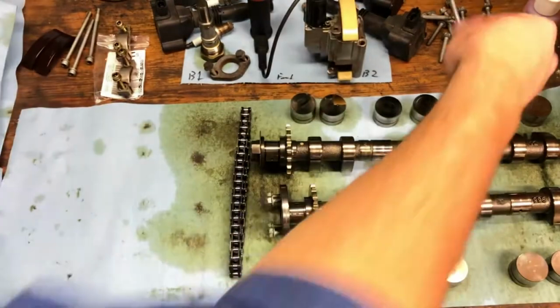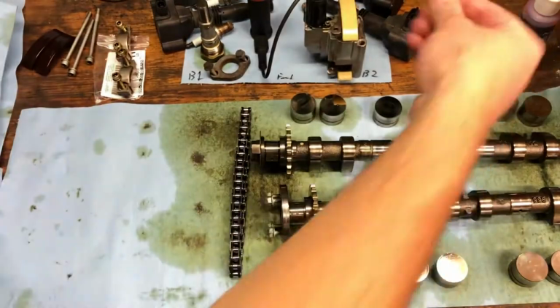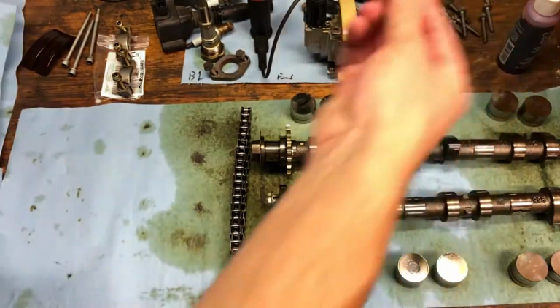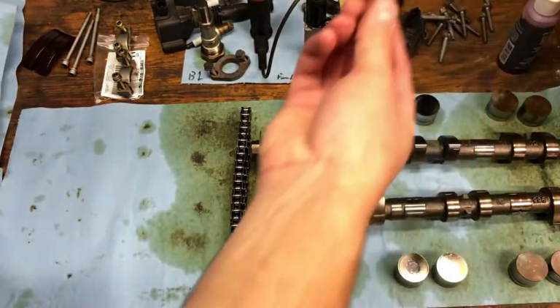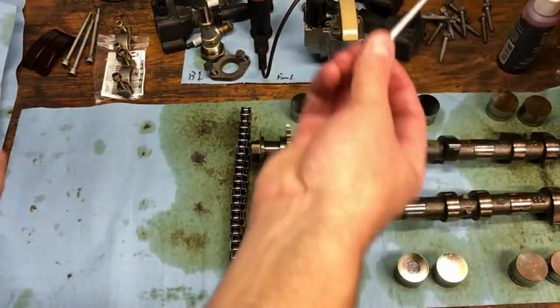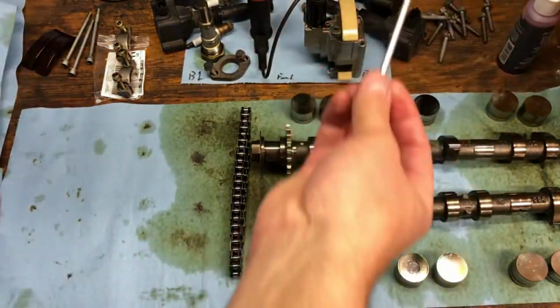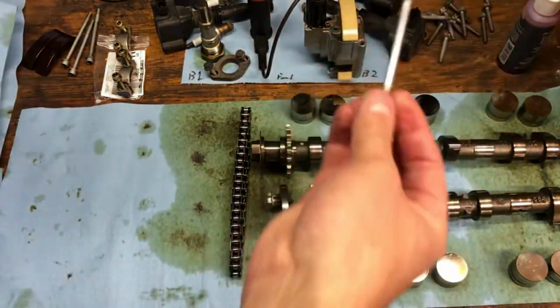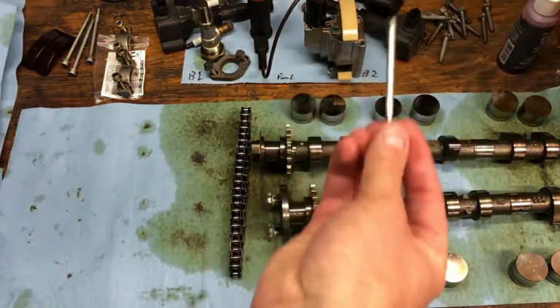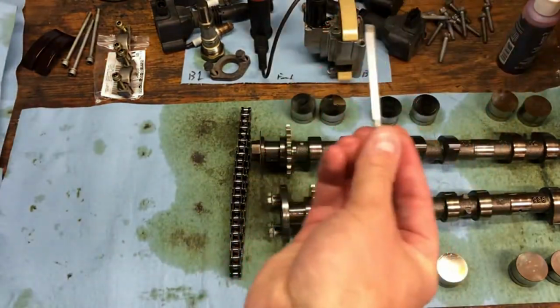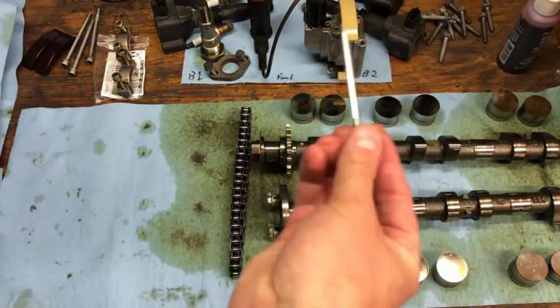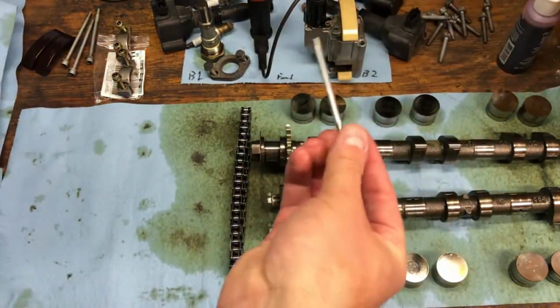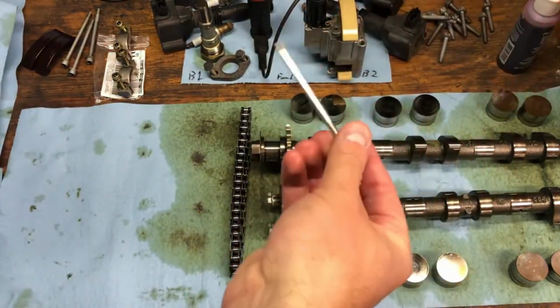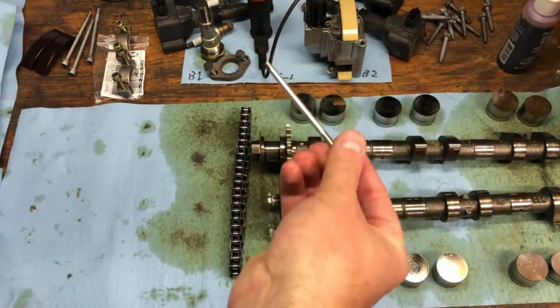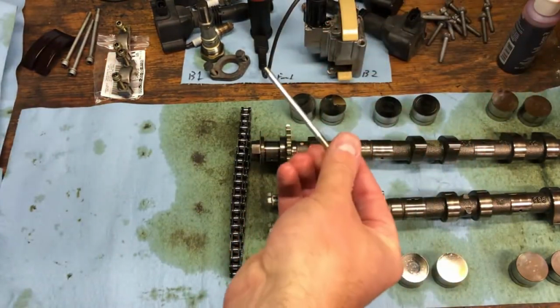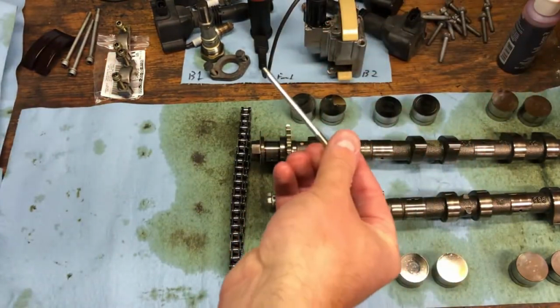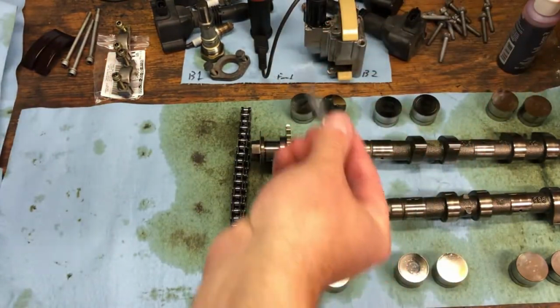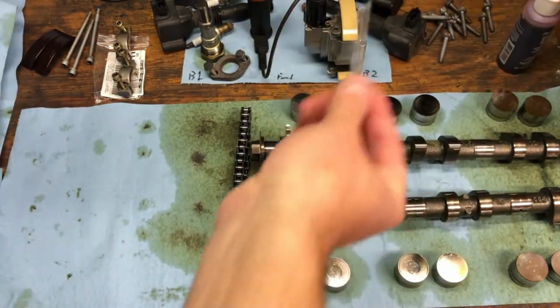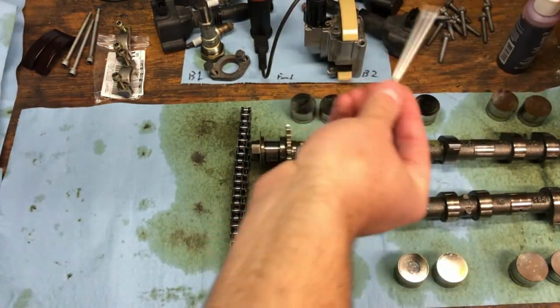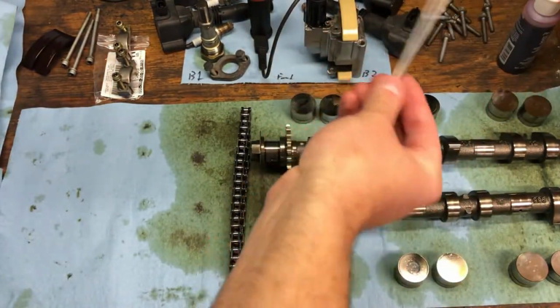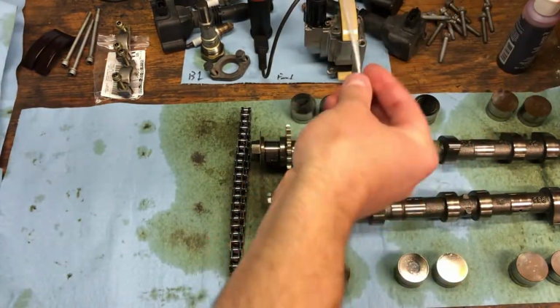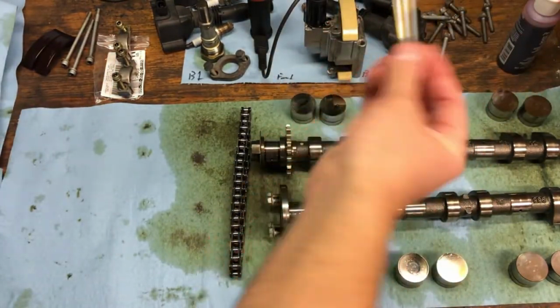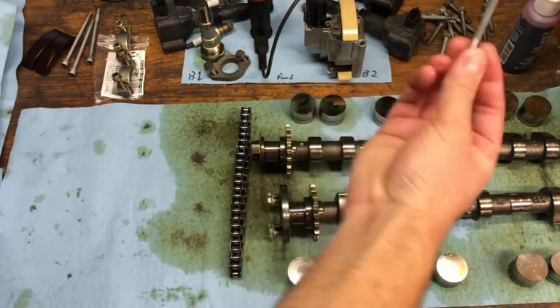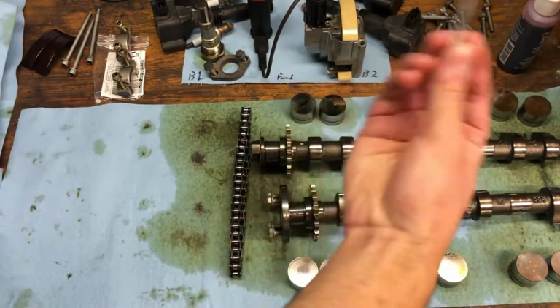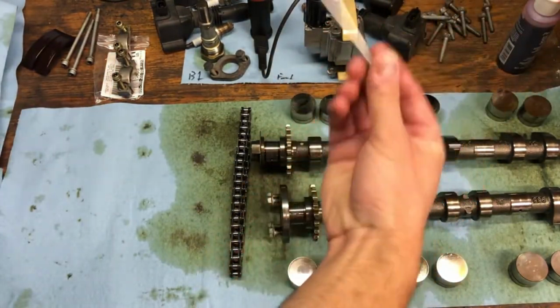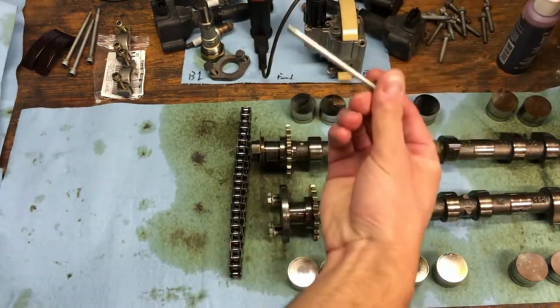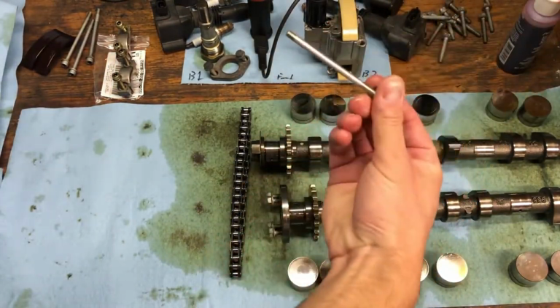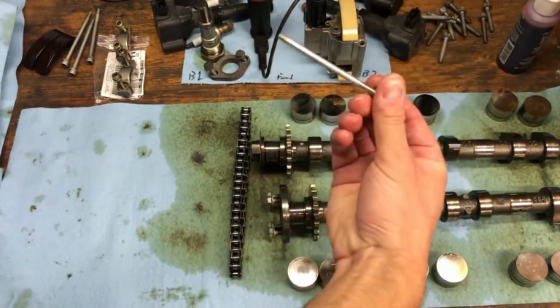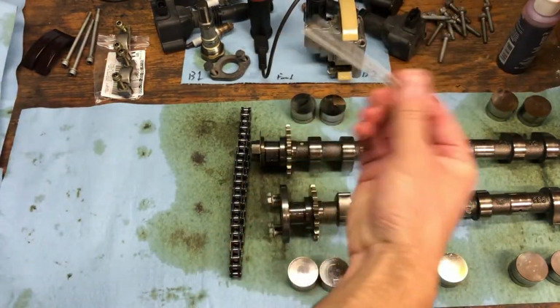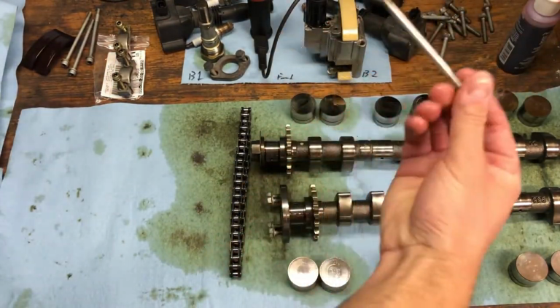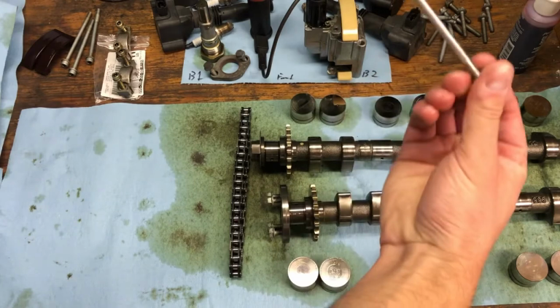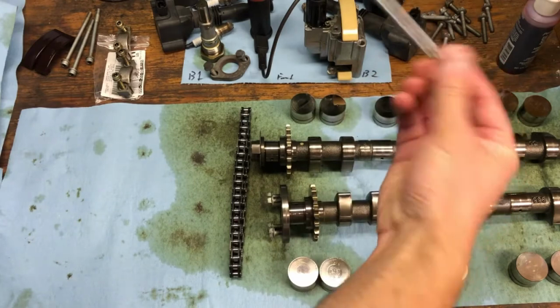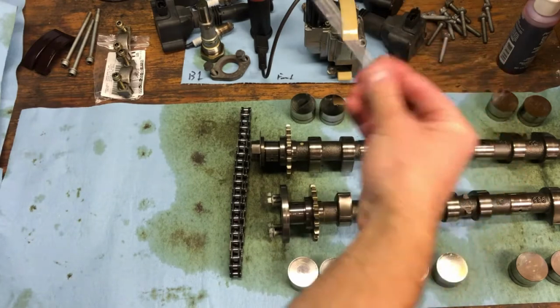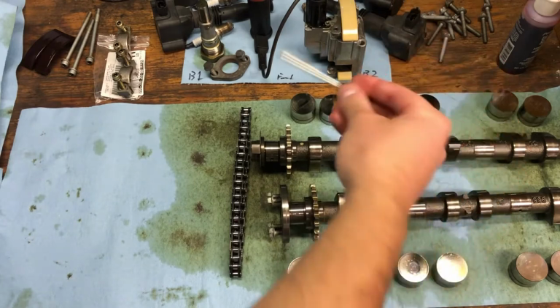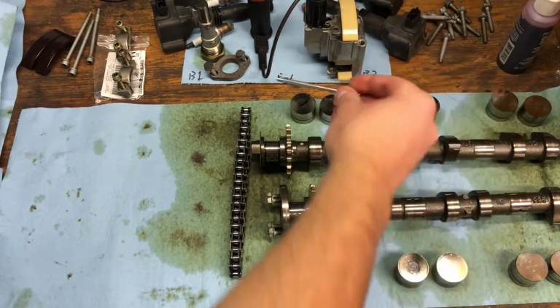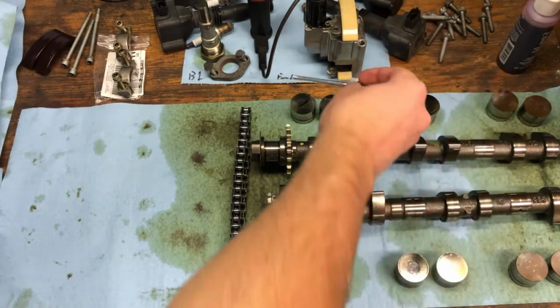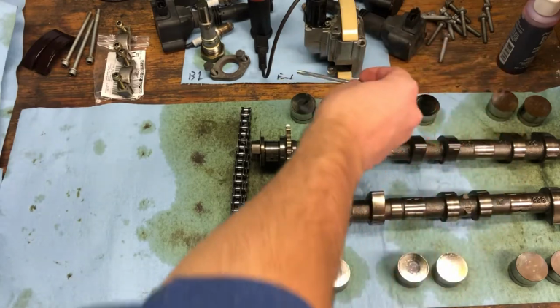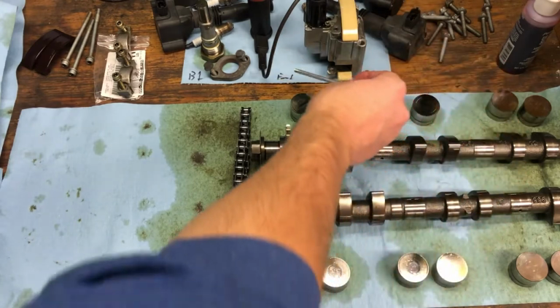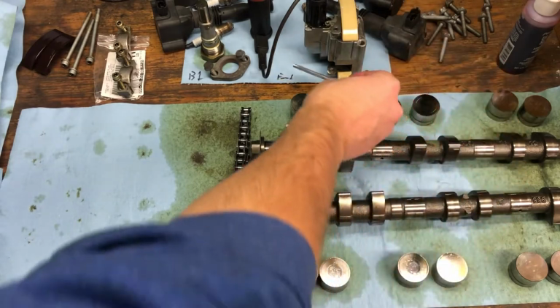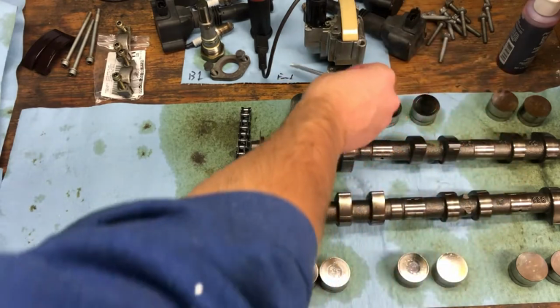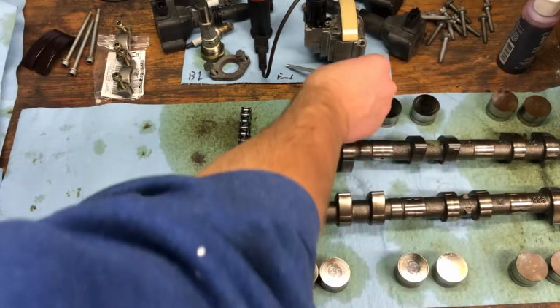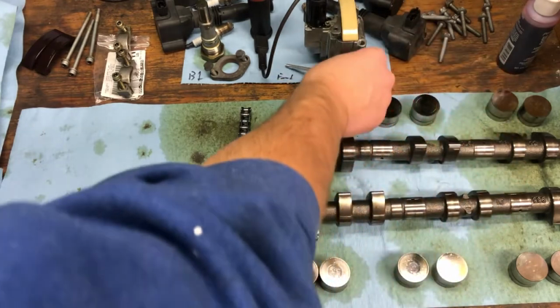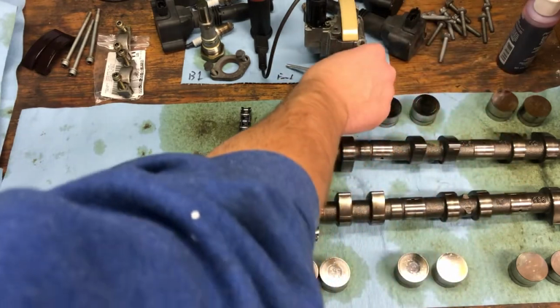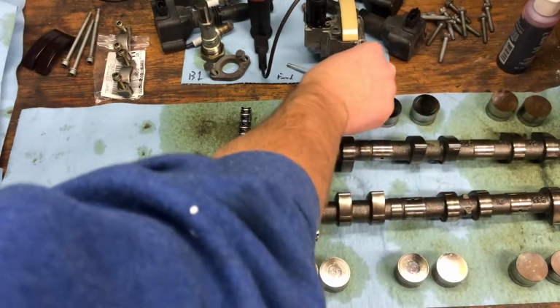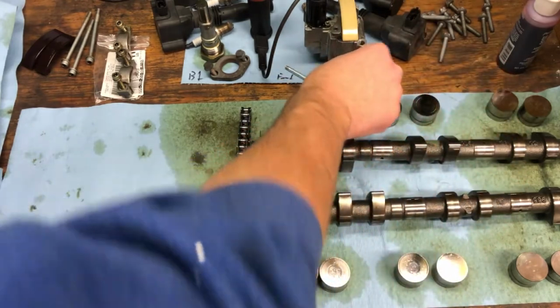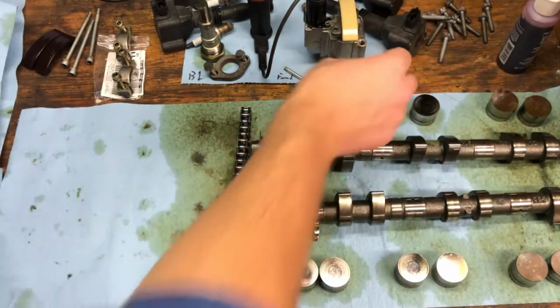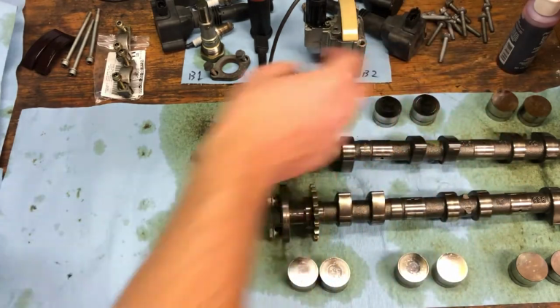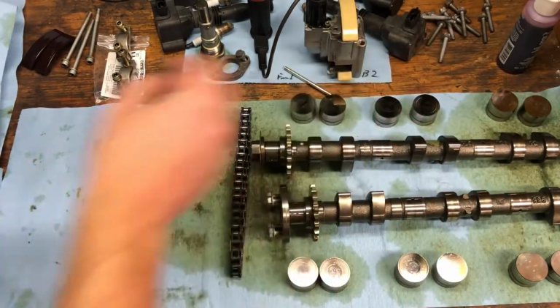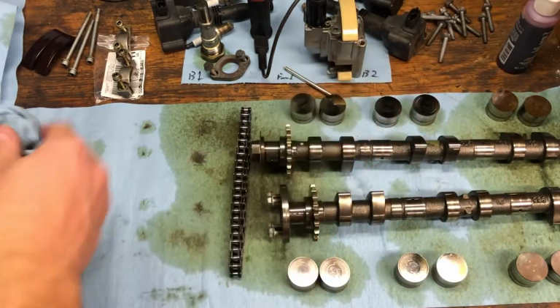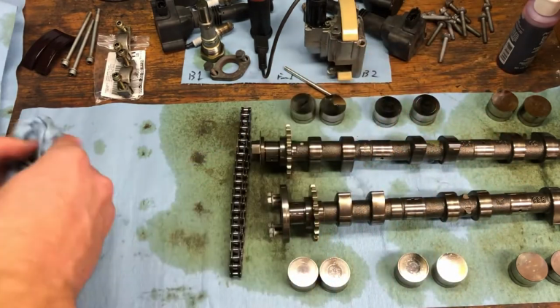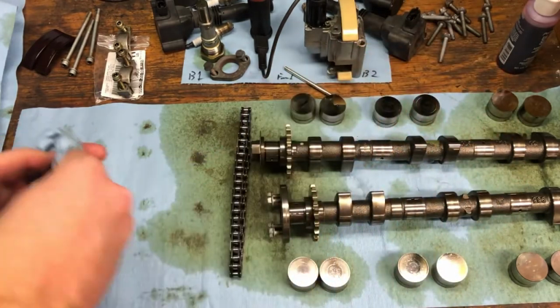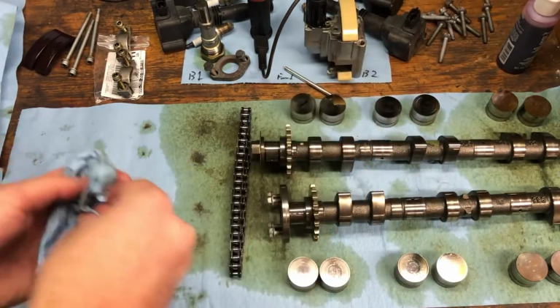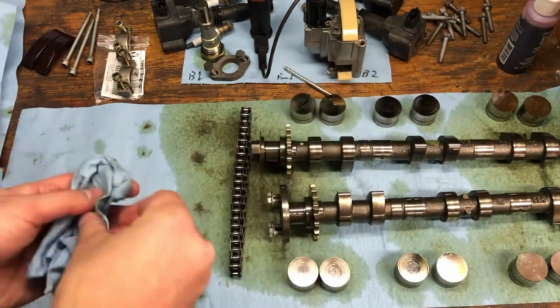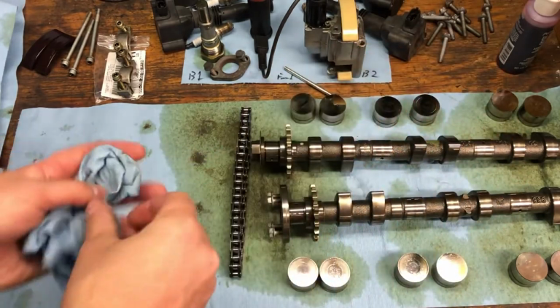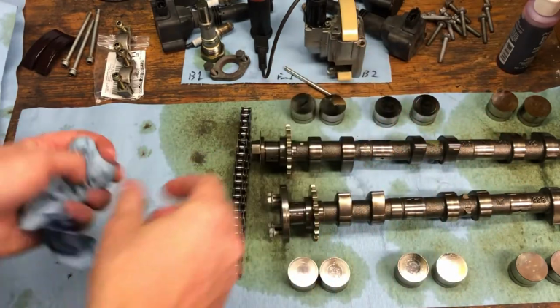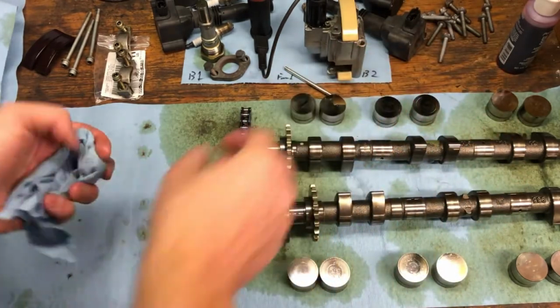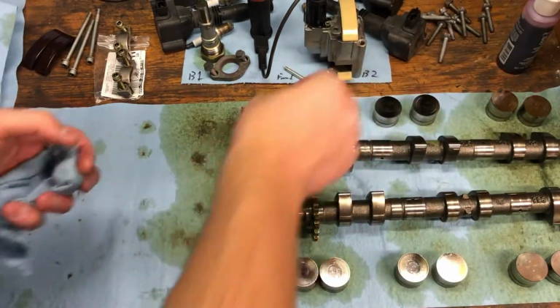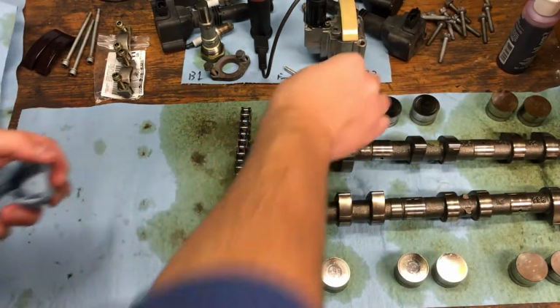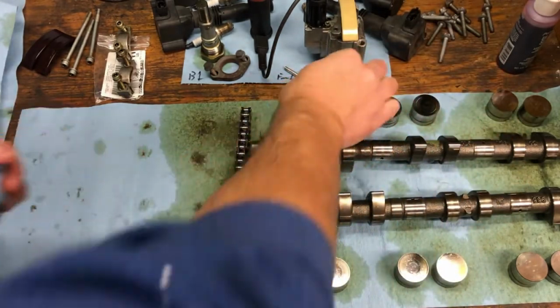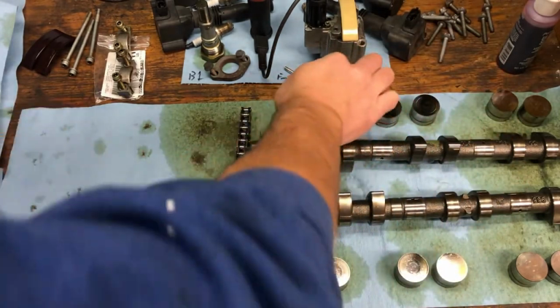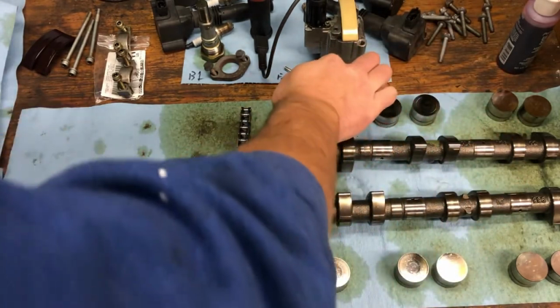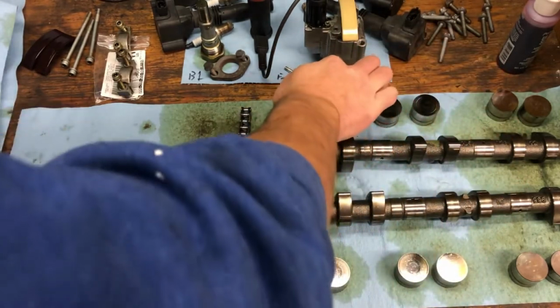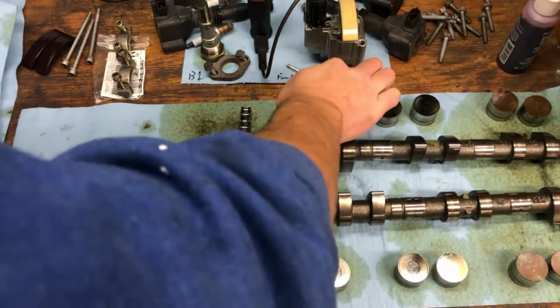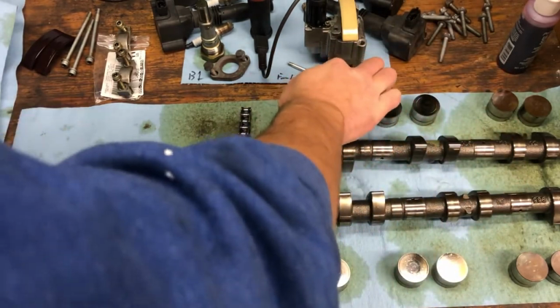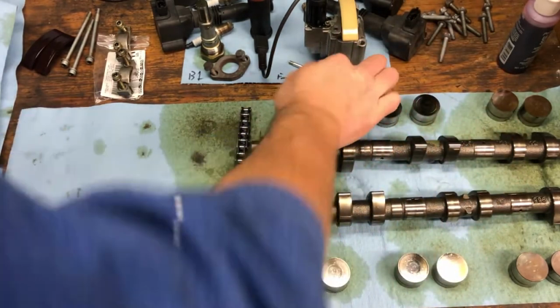Our VarioCam solenoid is good to go and ready to go back in the car. This is our VarioCam solenoid tool. We'll use that in a minute once we put everything in time.